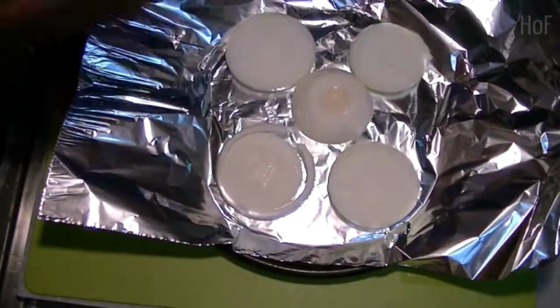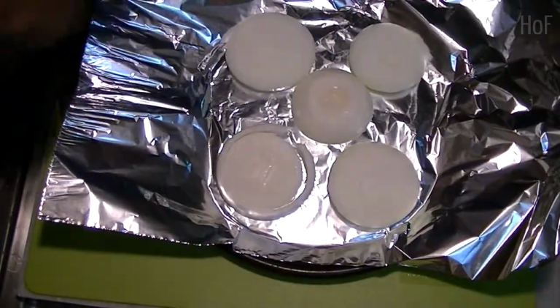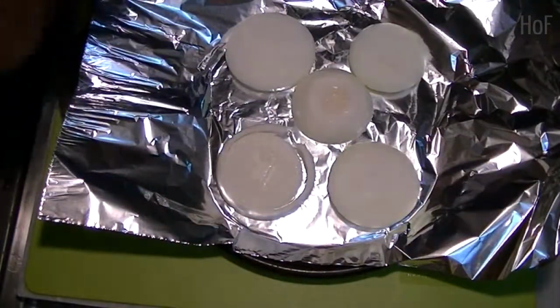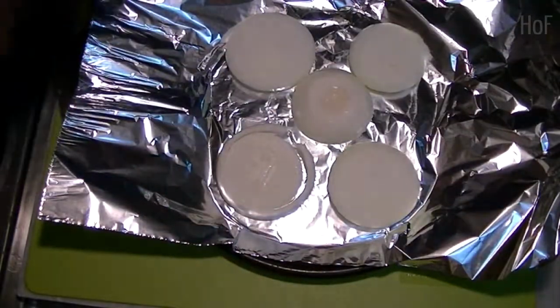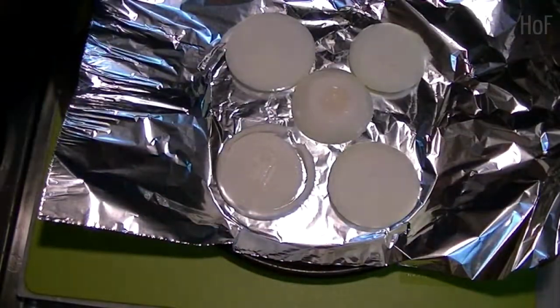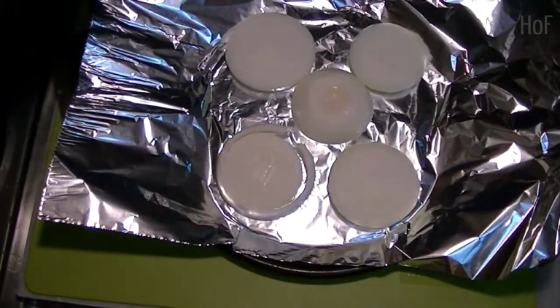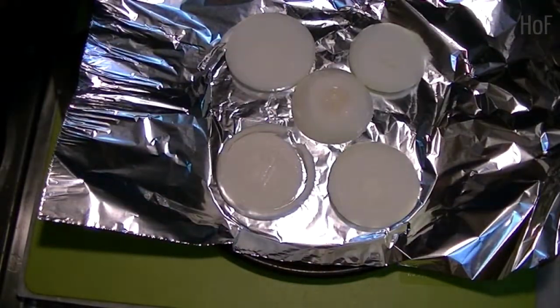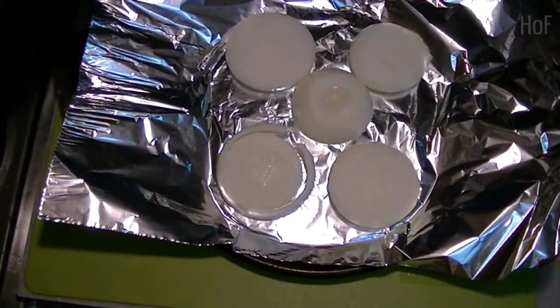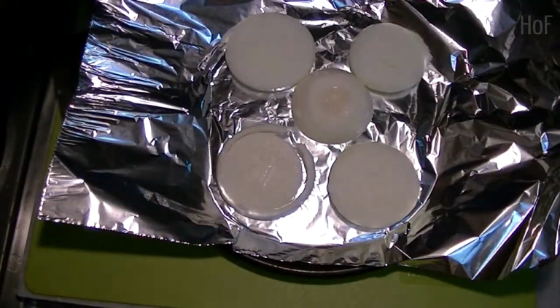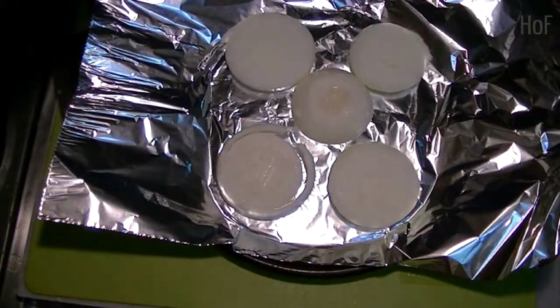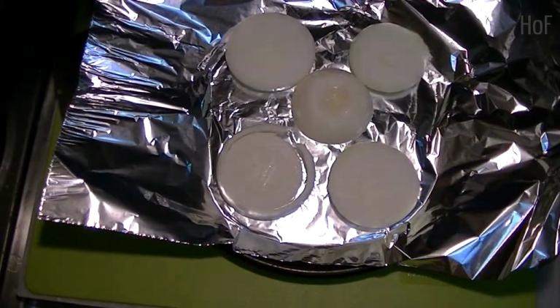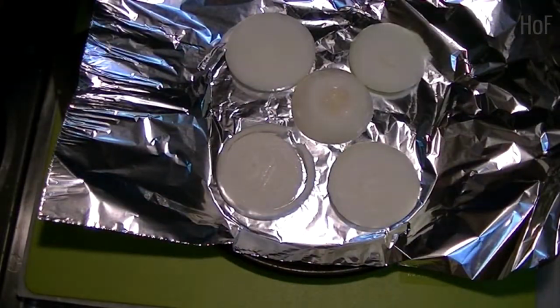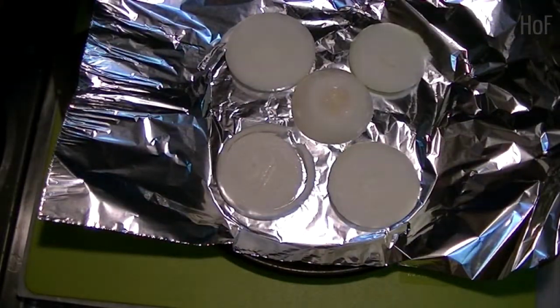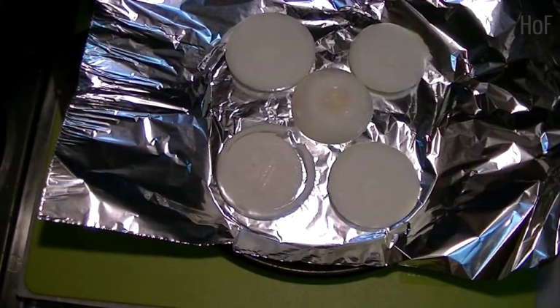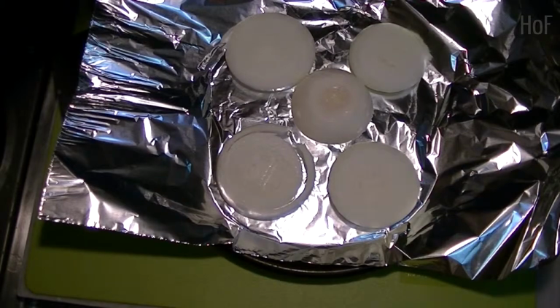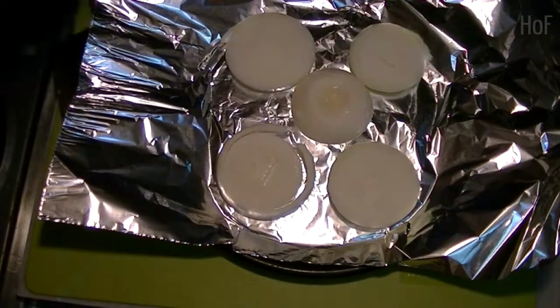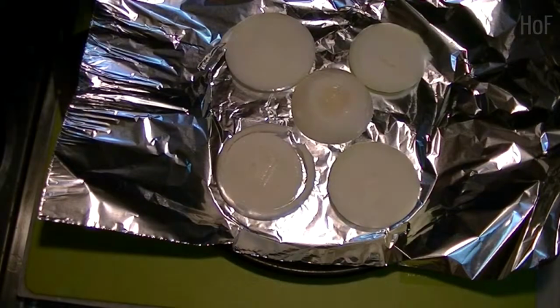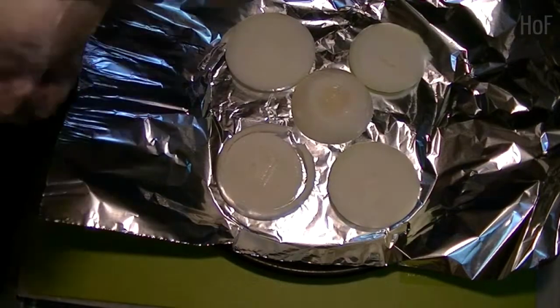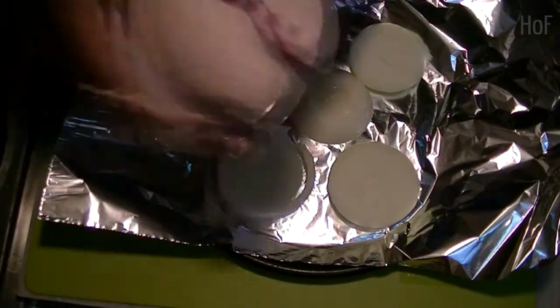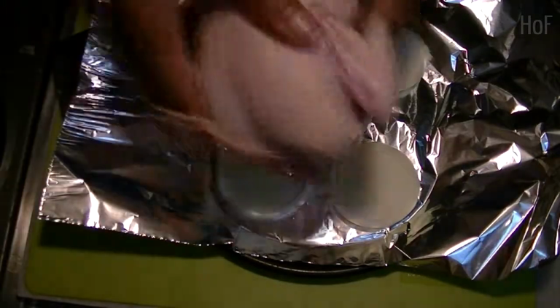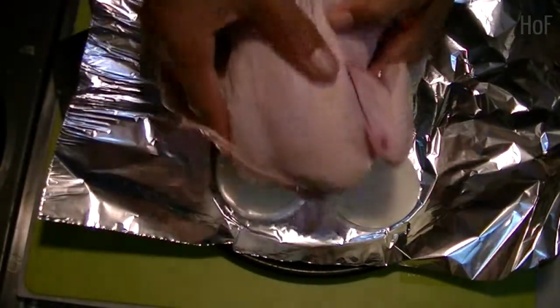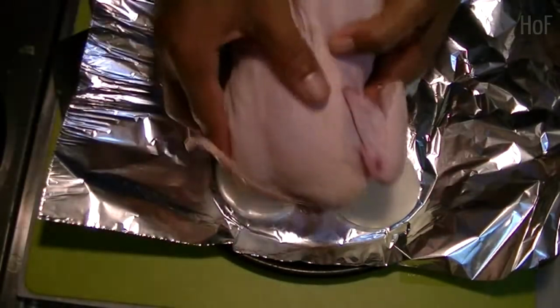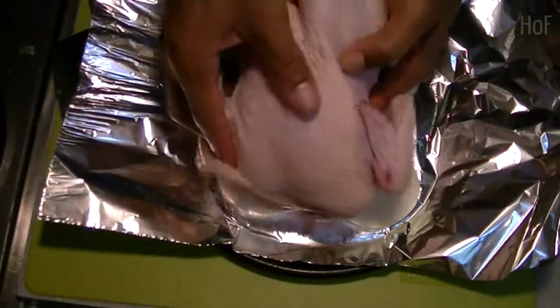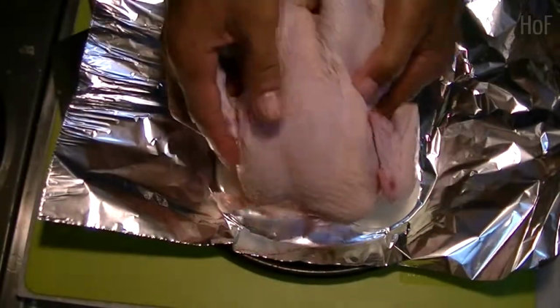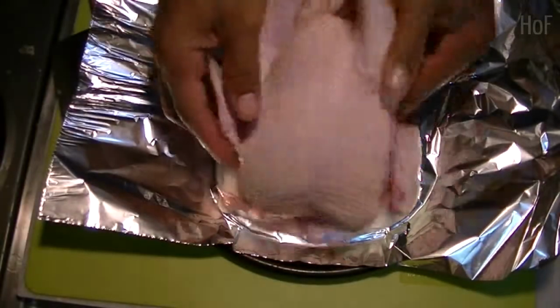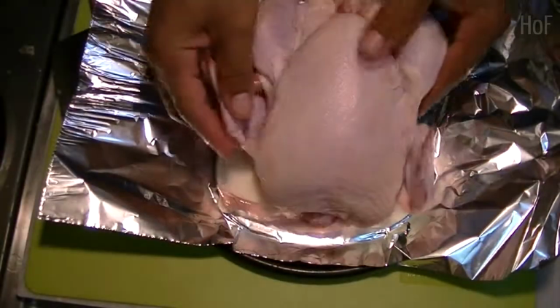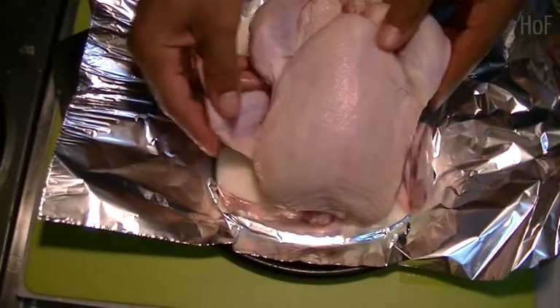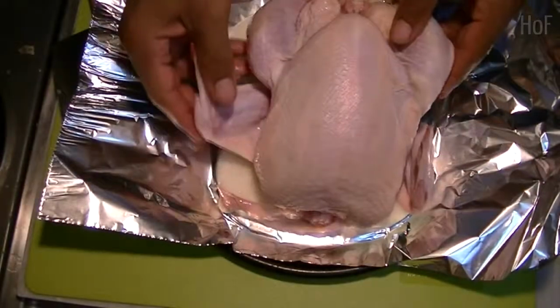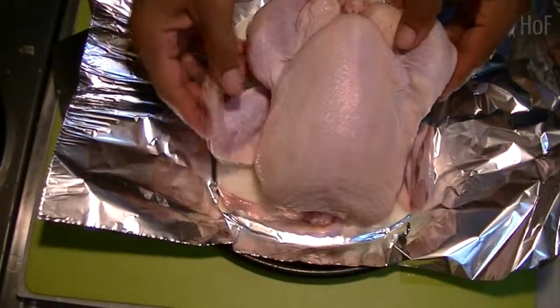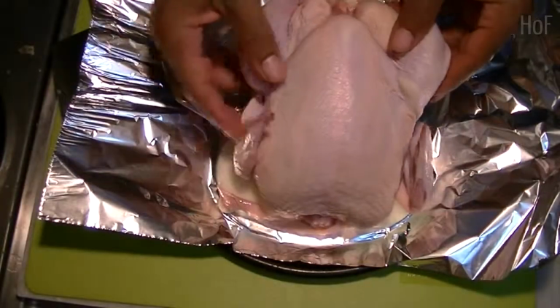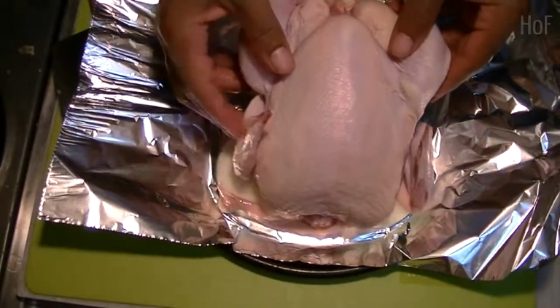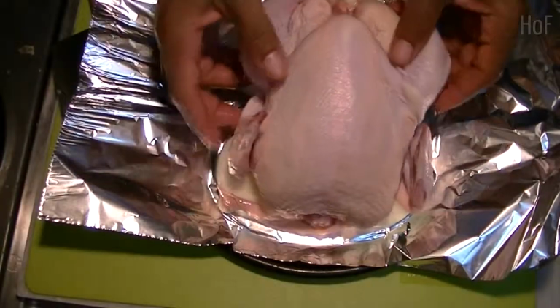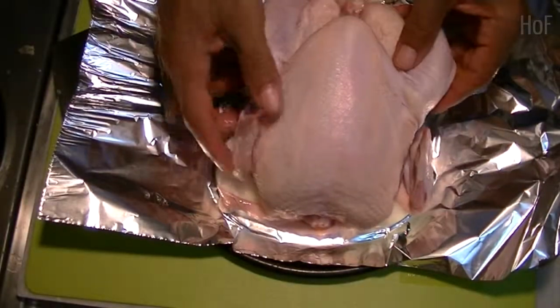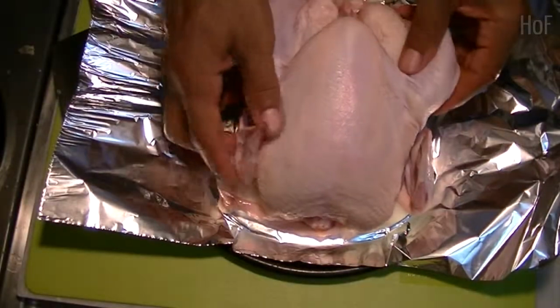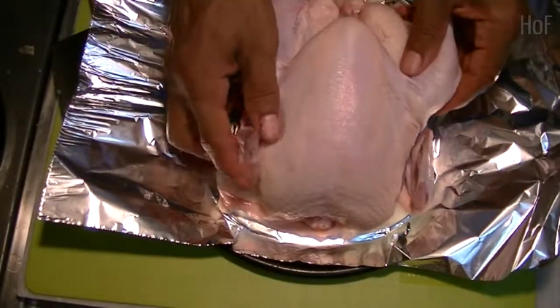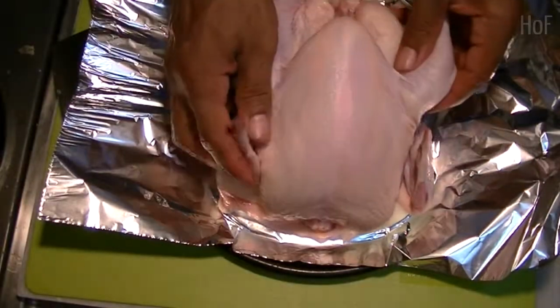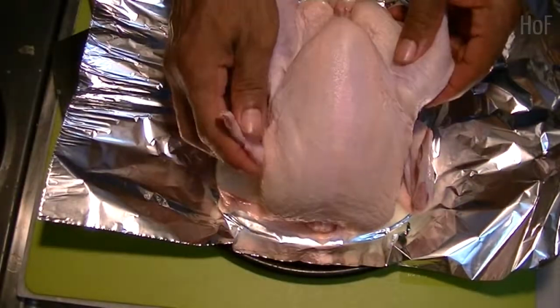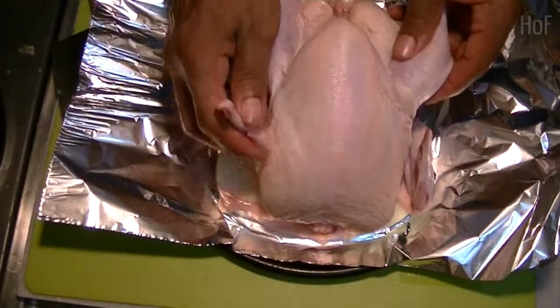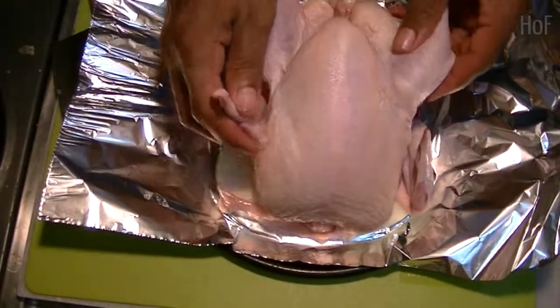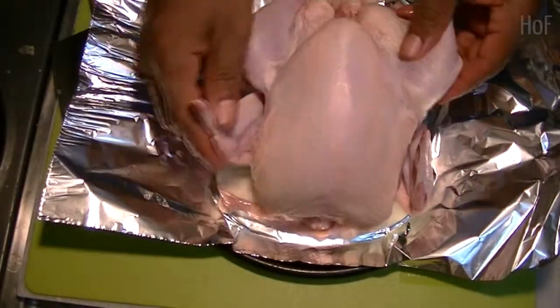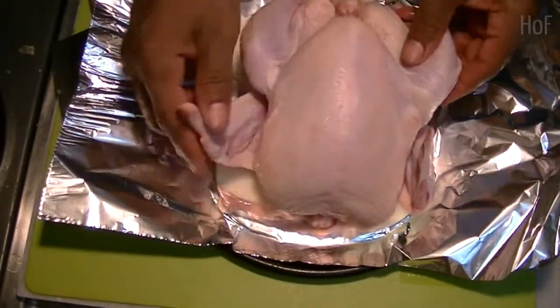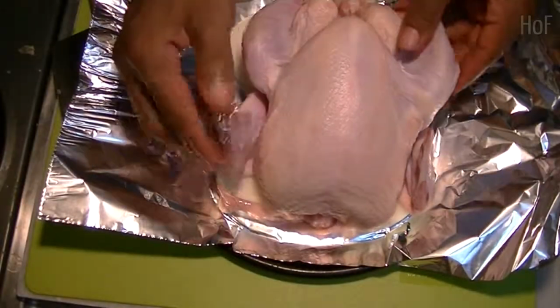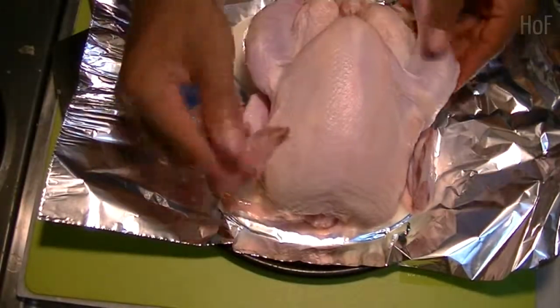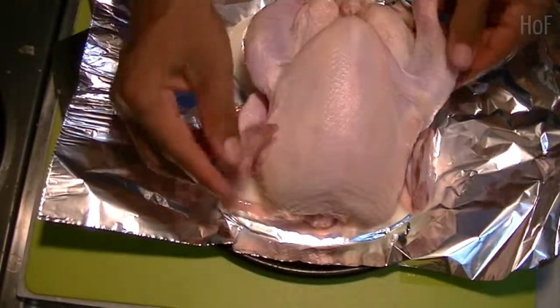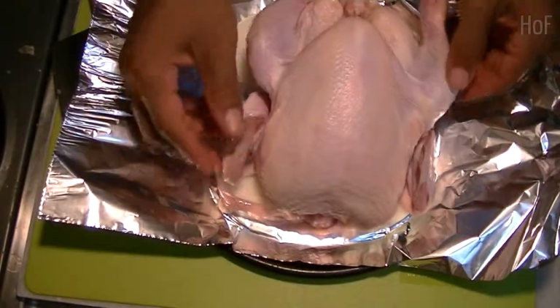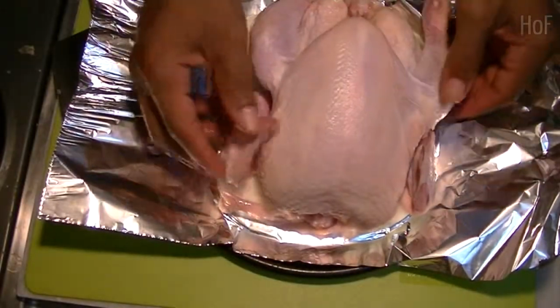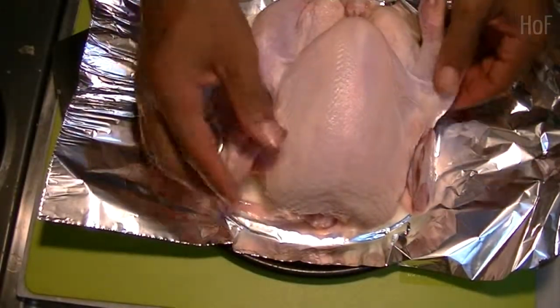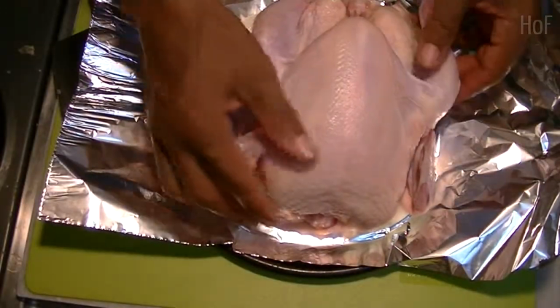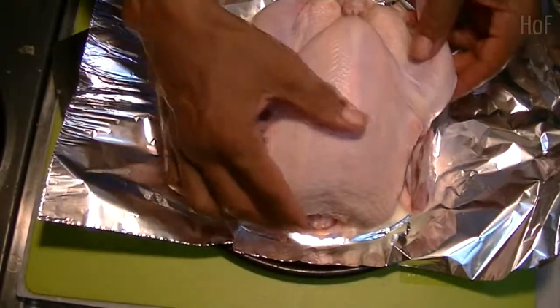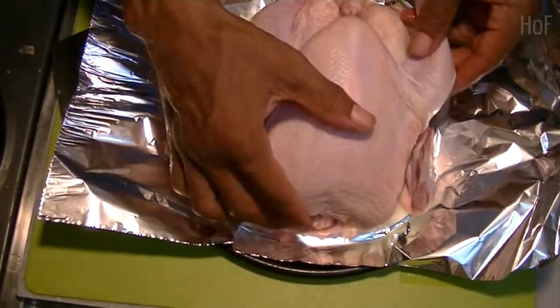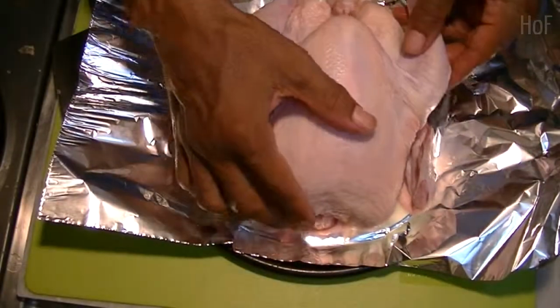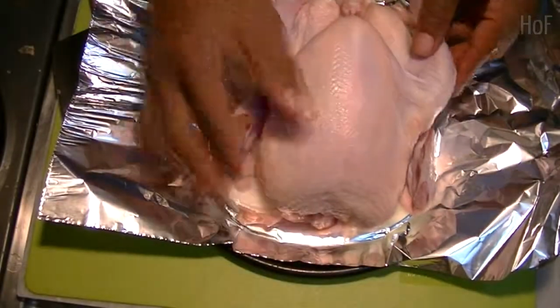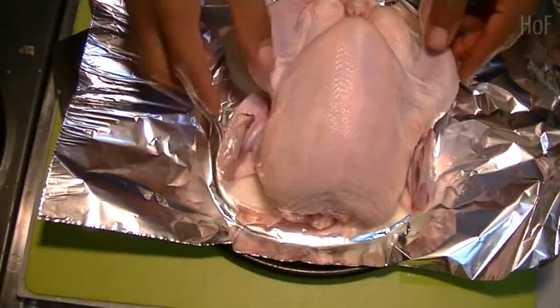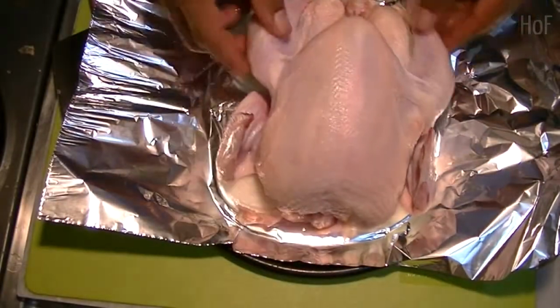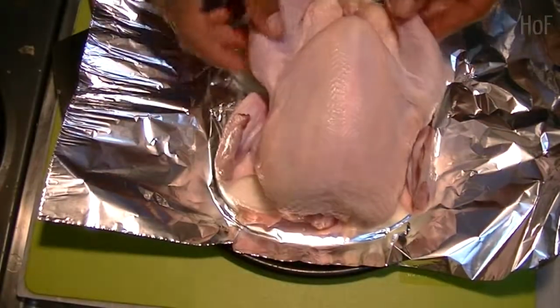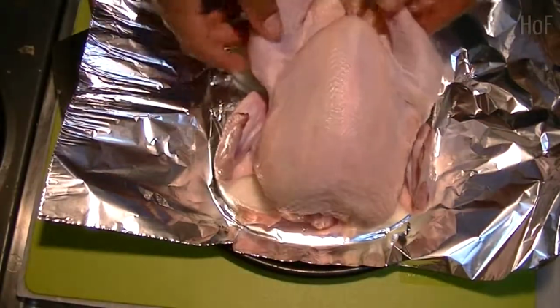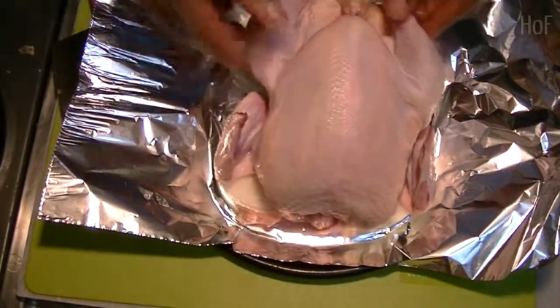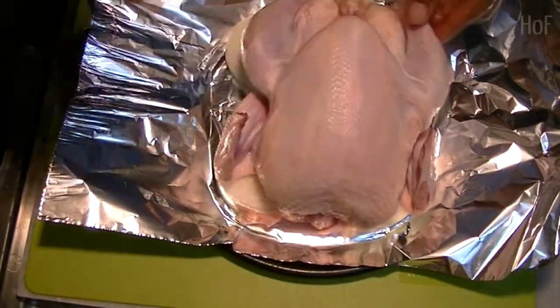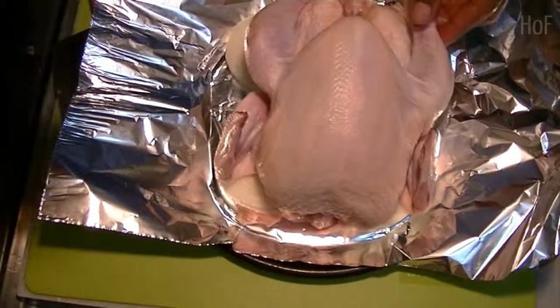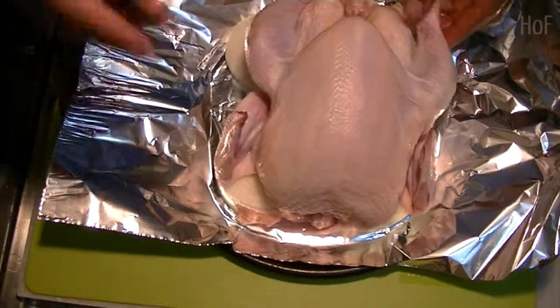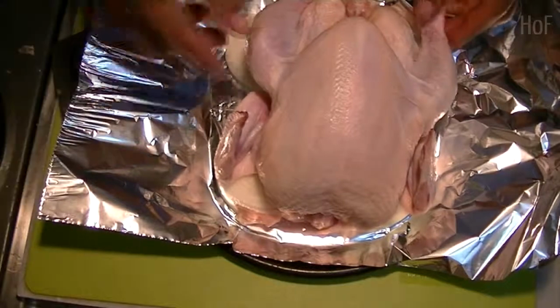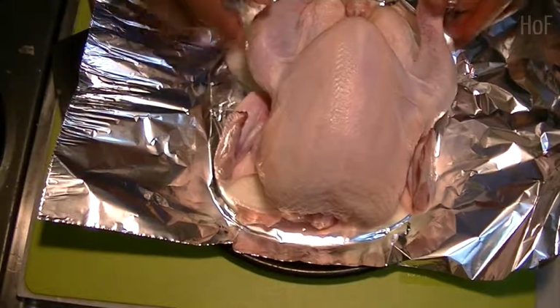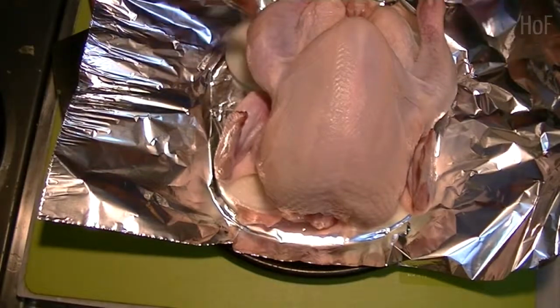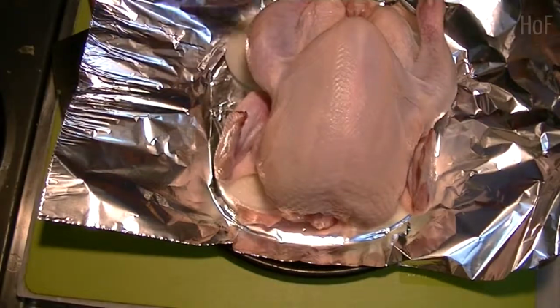Now we'll take our chicken. This chicken is one kilo, about 2.2 pounds, that I picked up at the market.